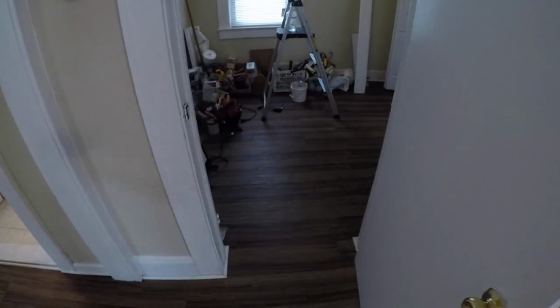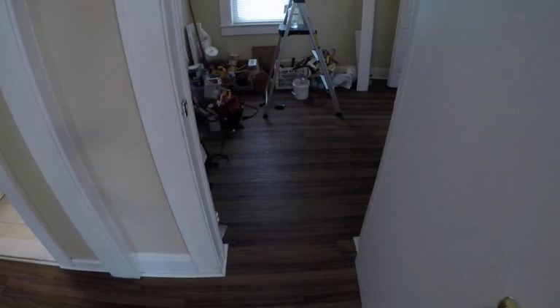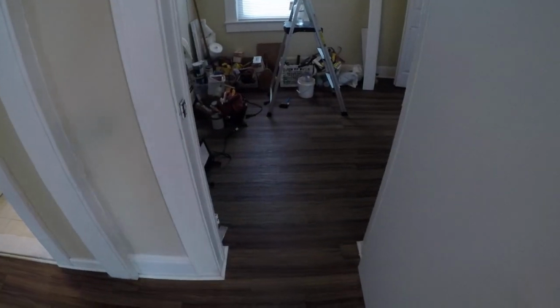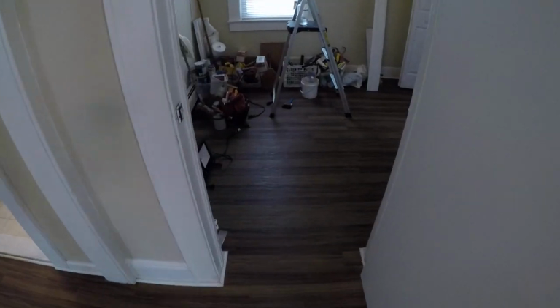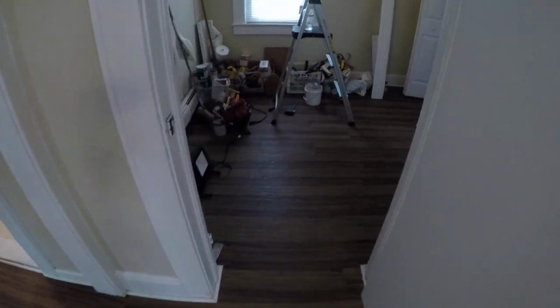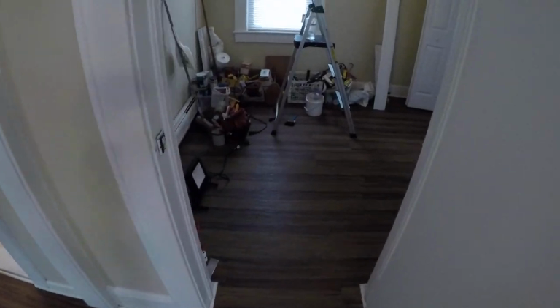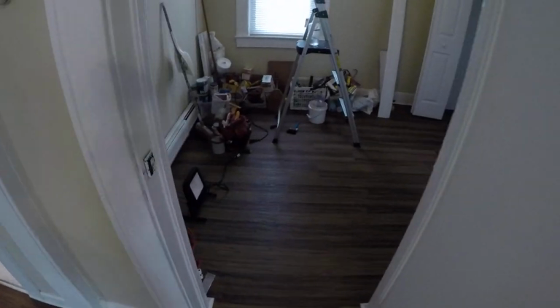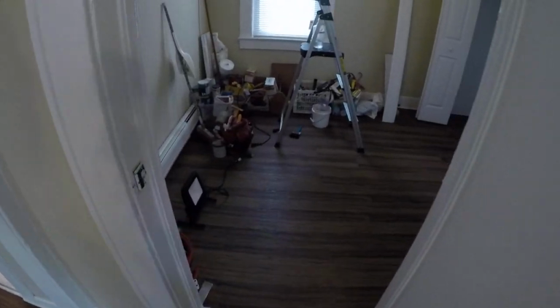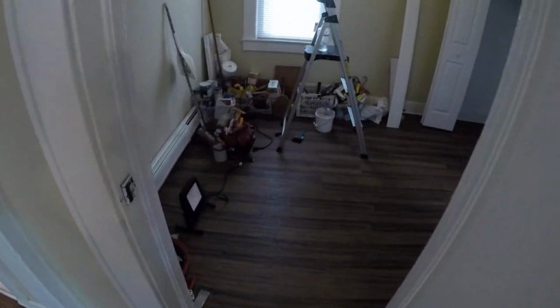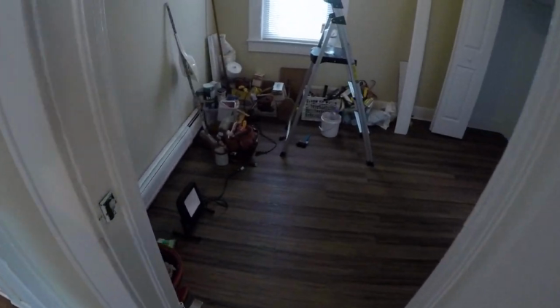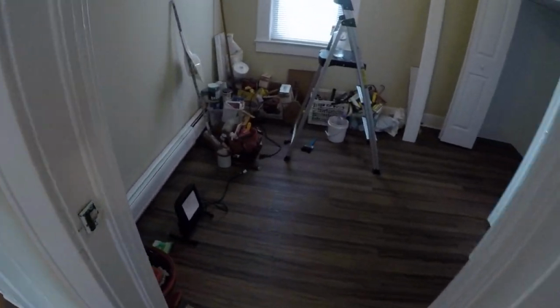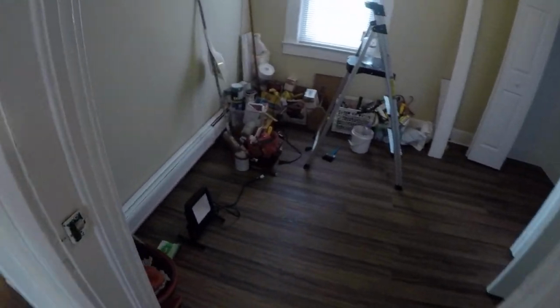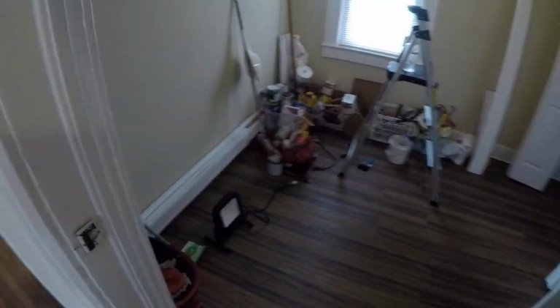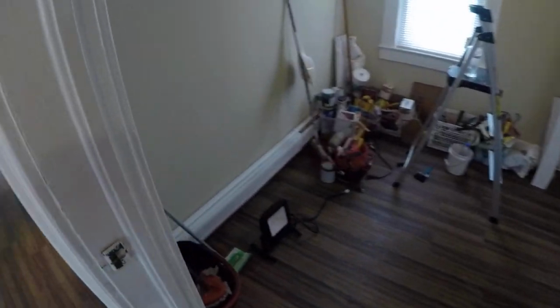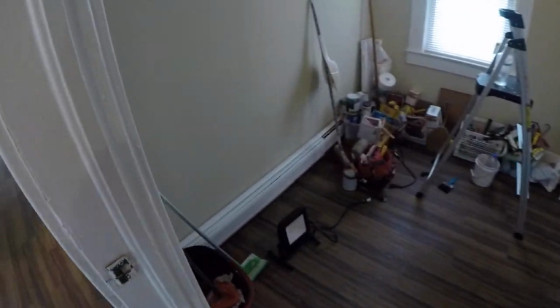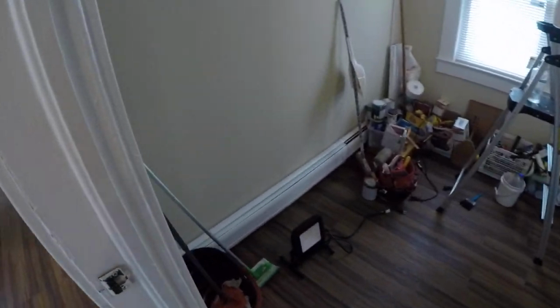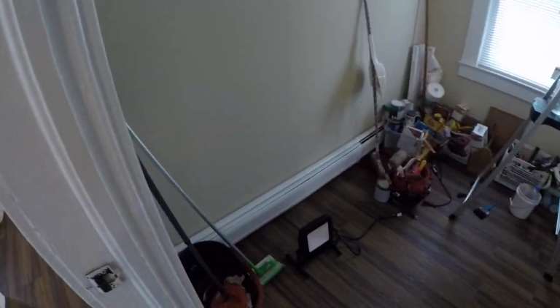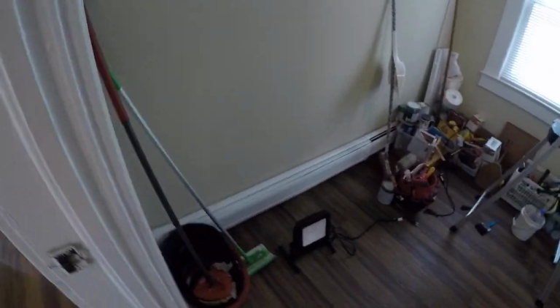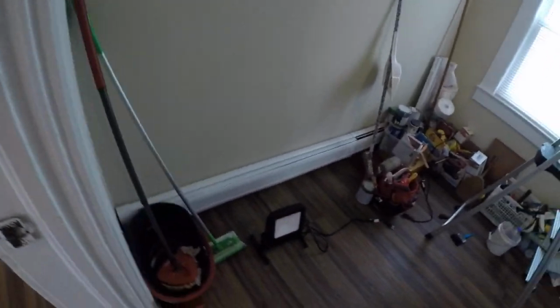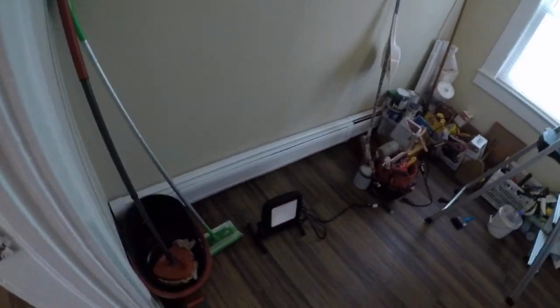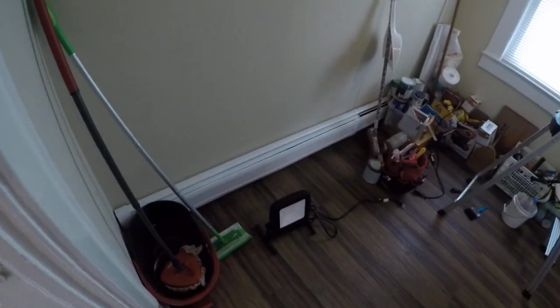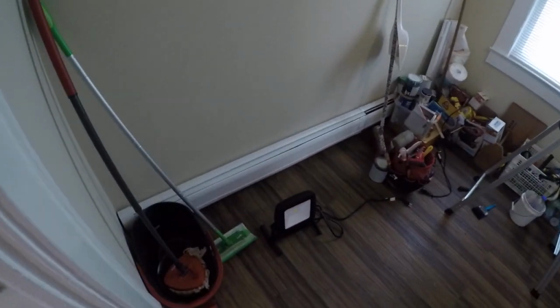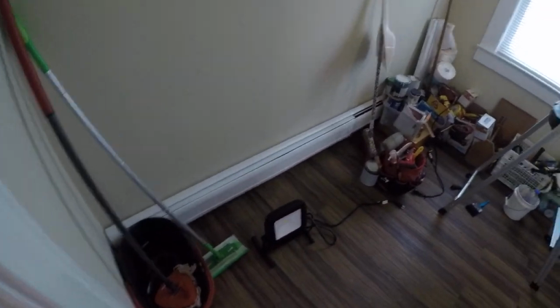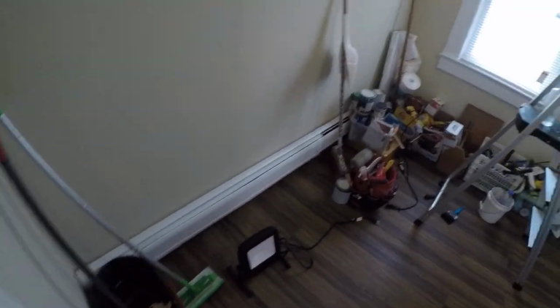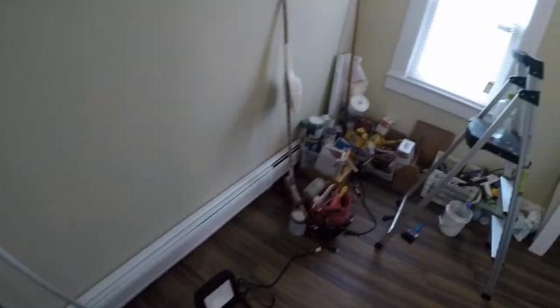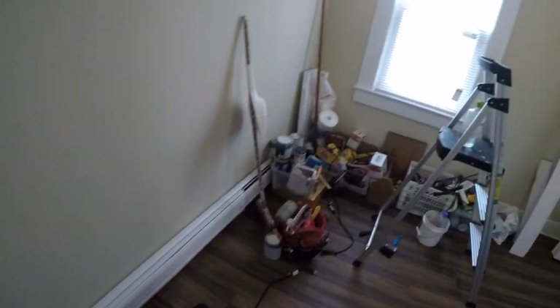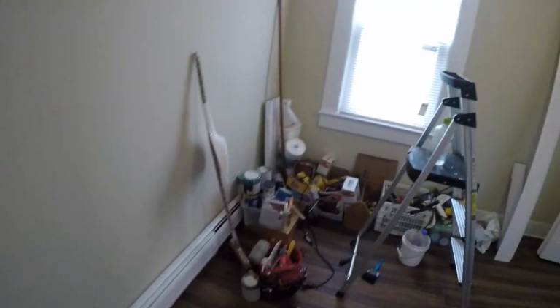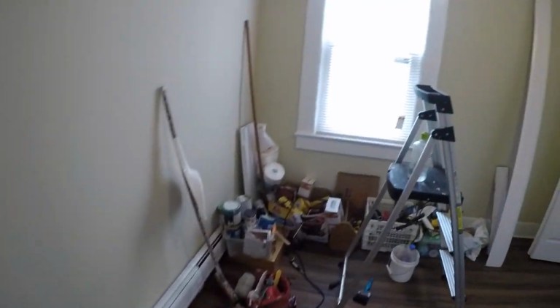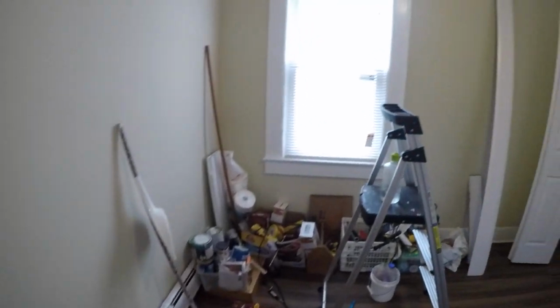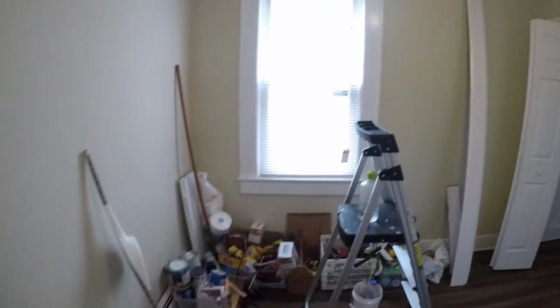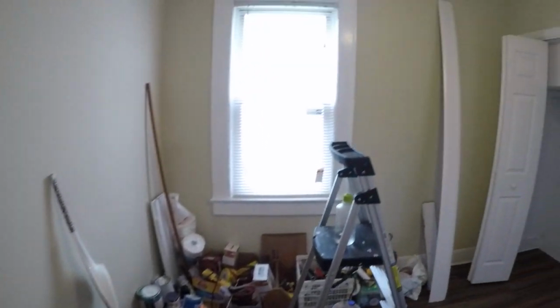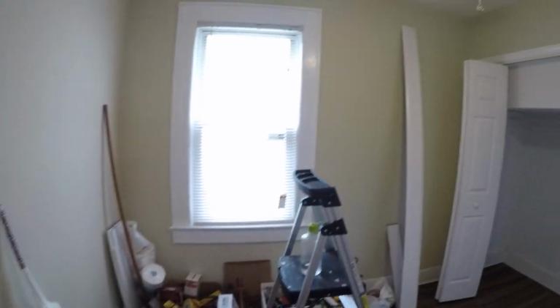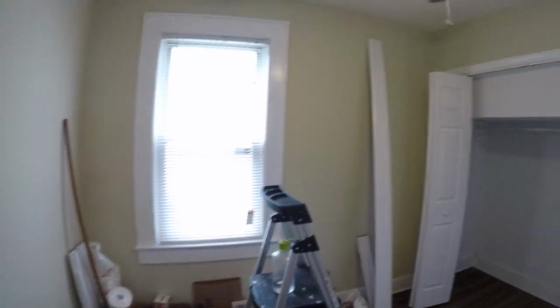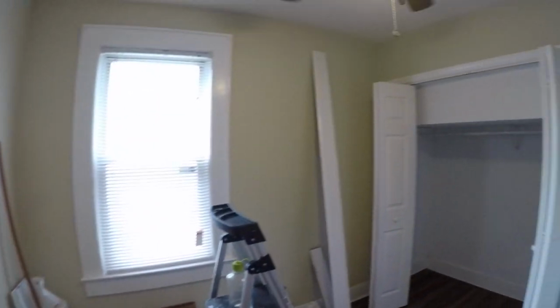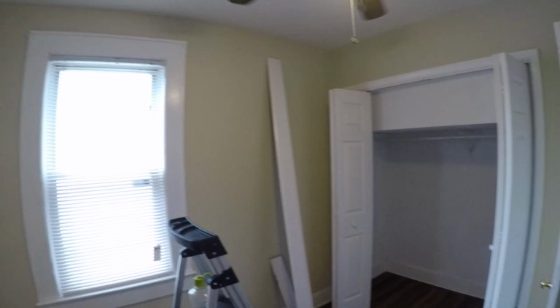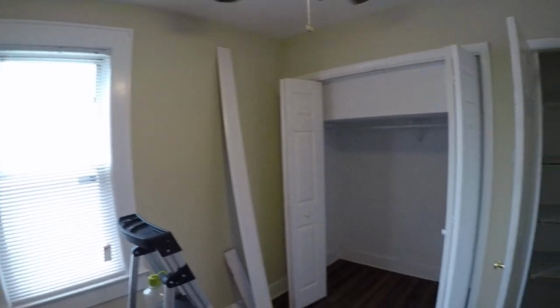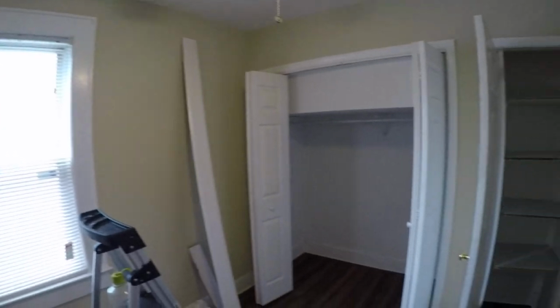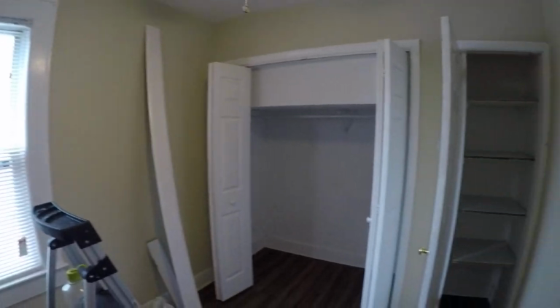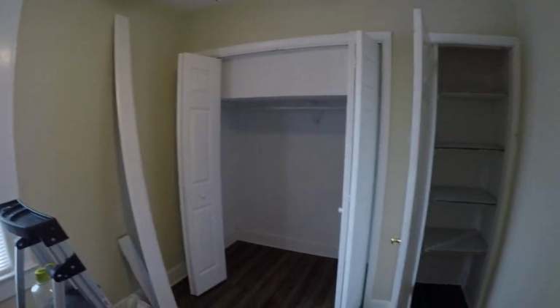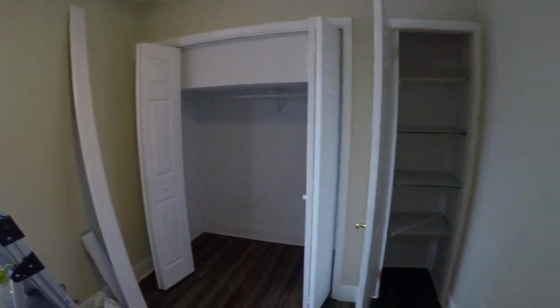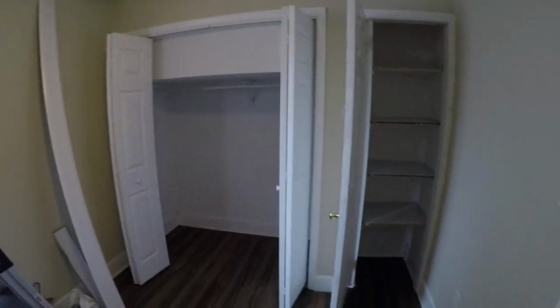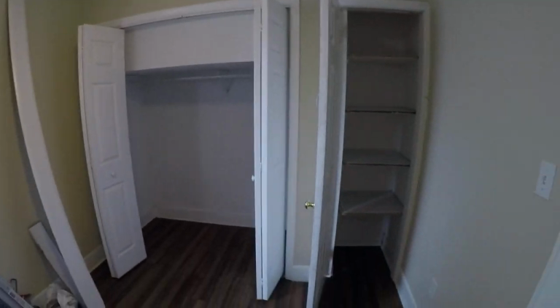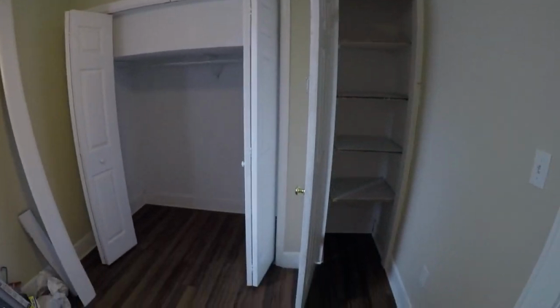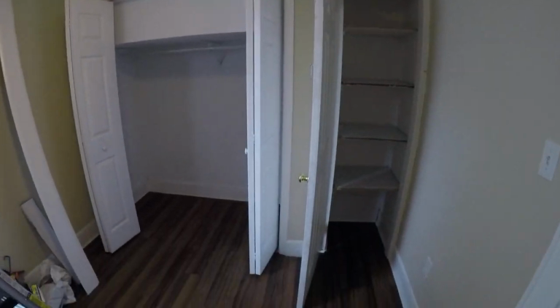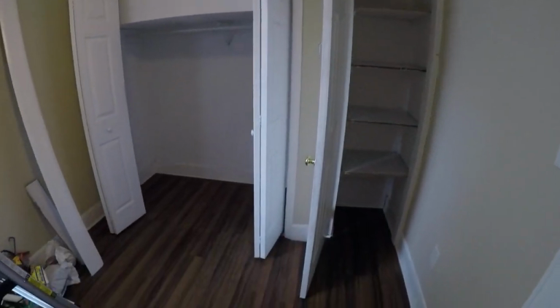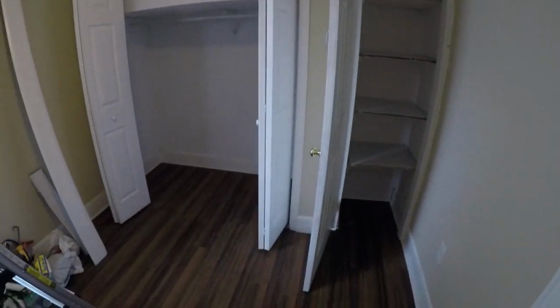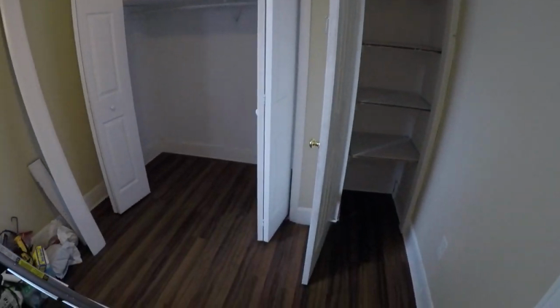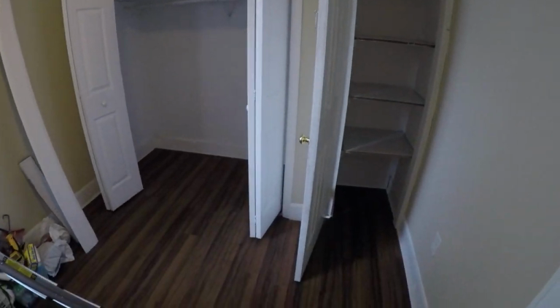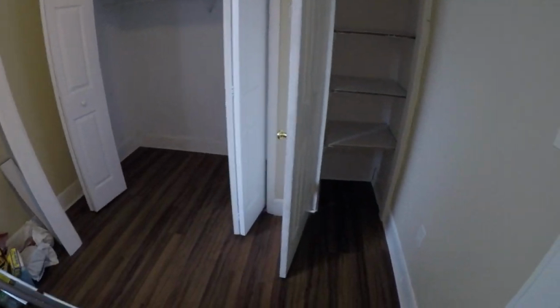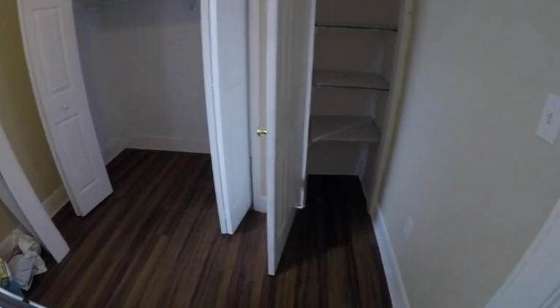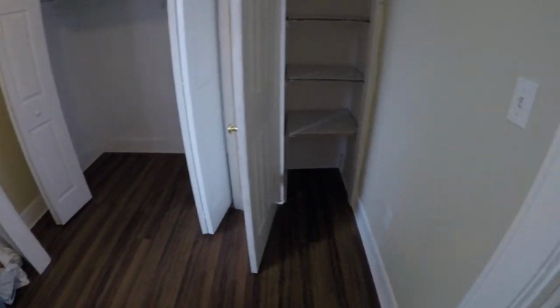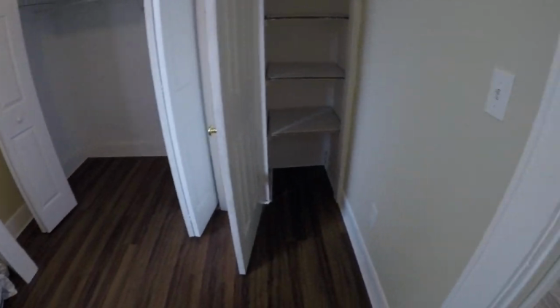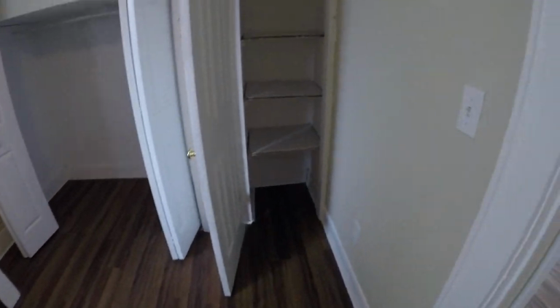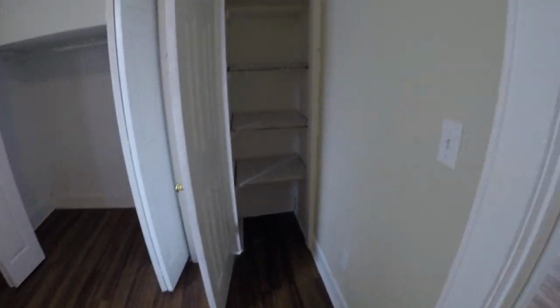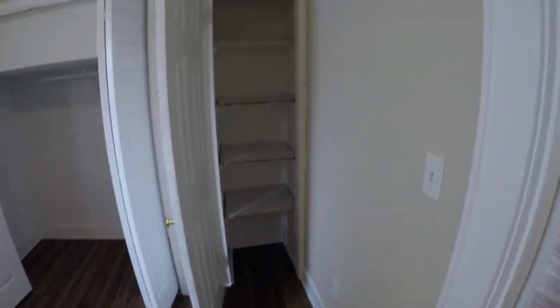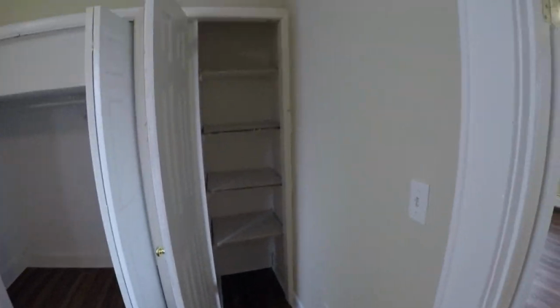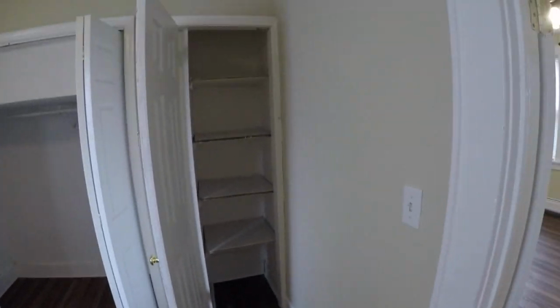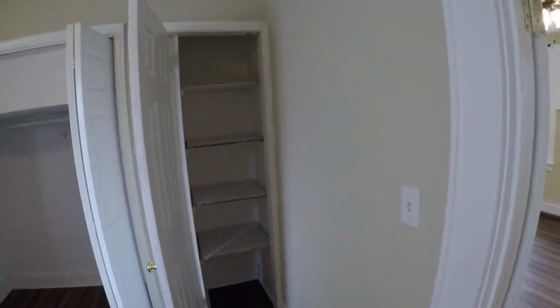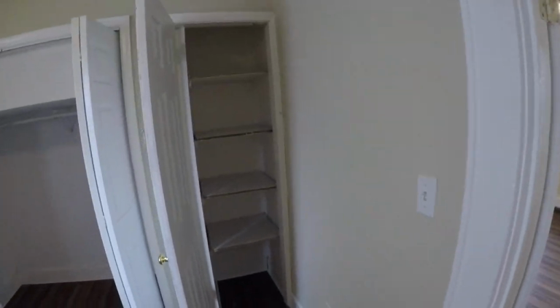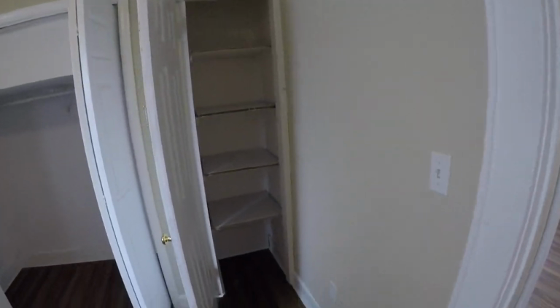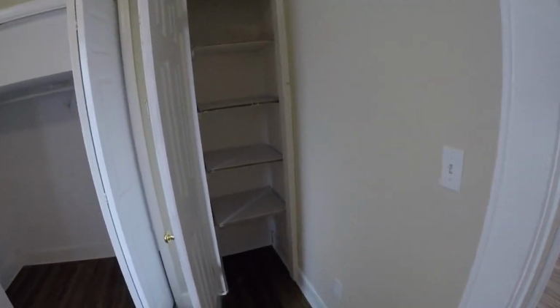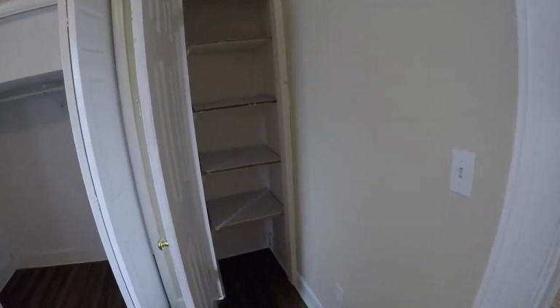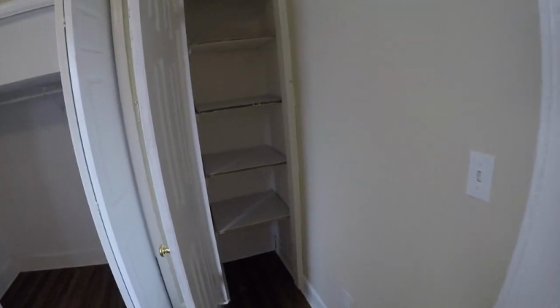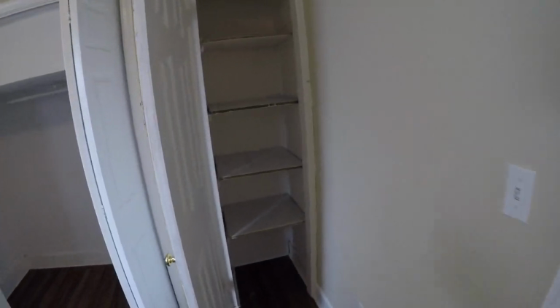Some stuff in here, it'll be out. Decent closet space there again, and more closet space.